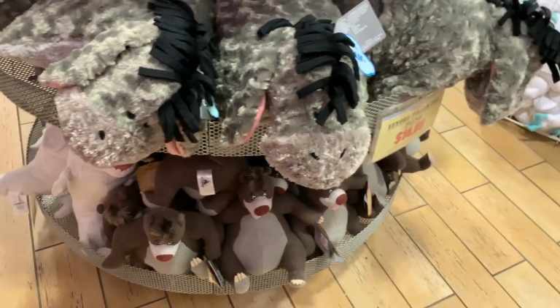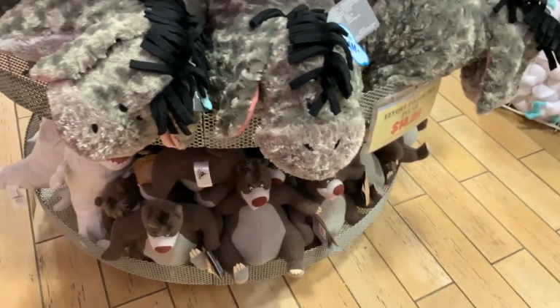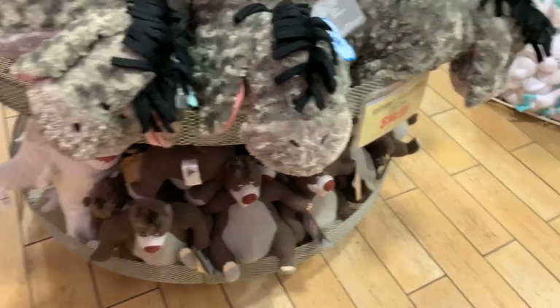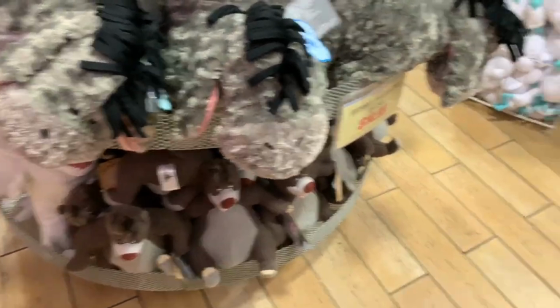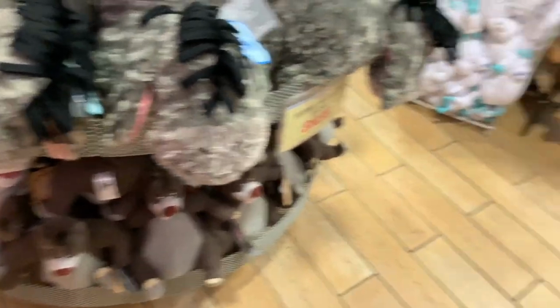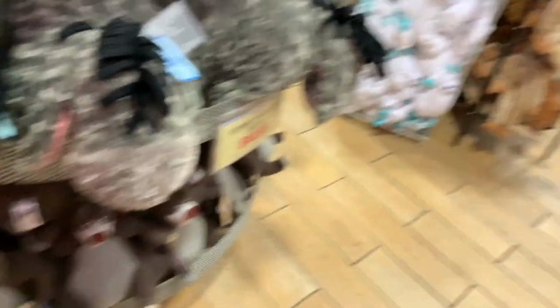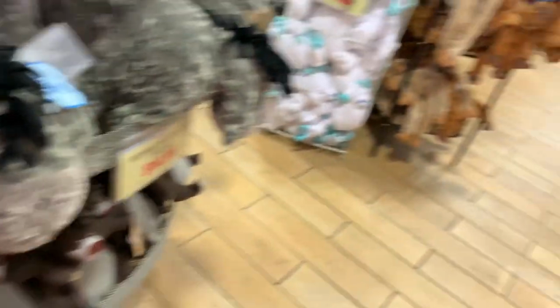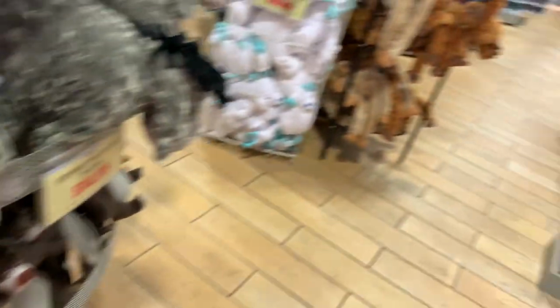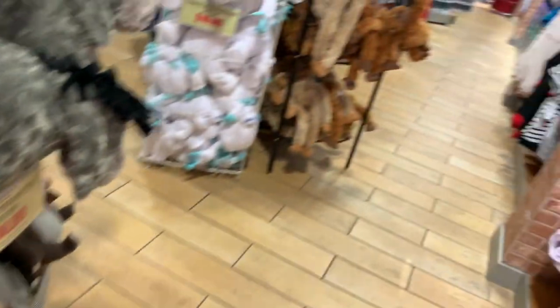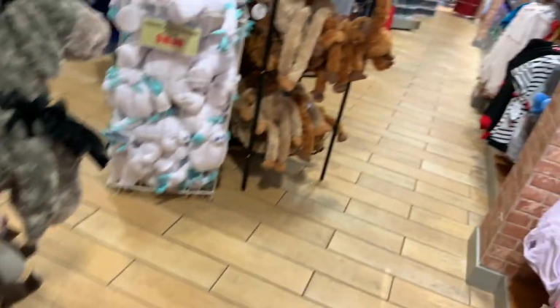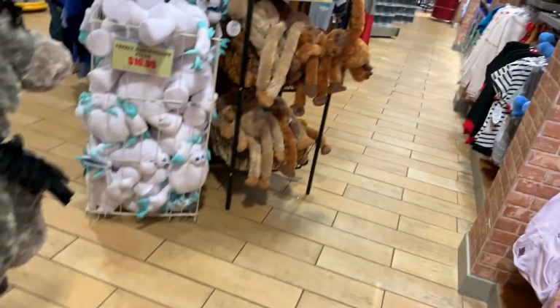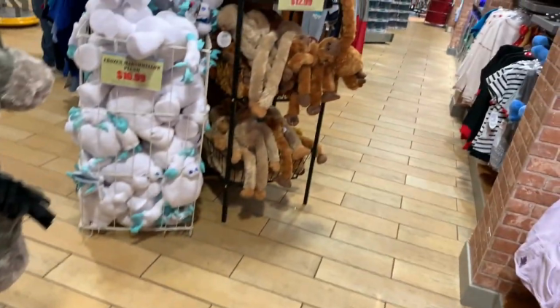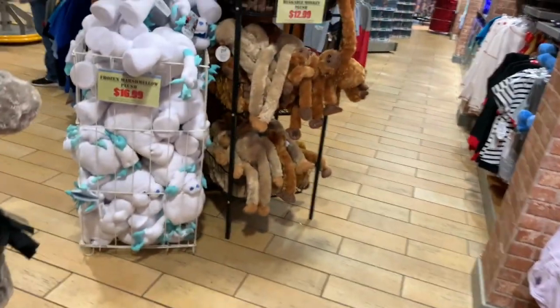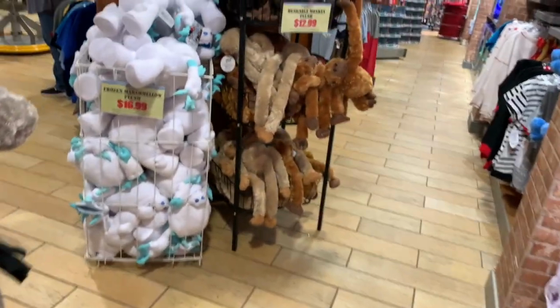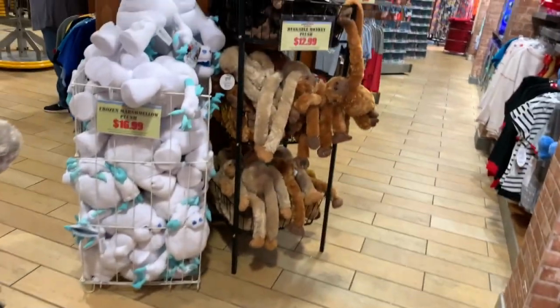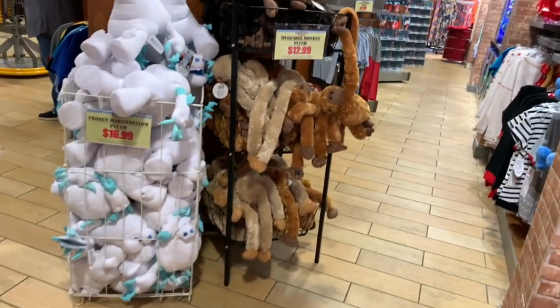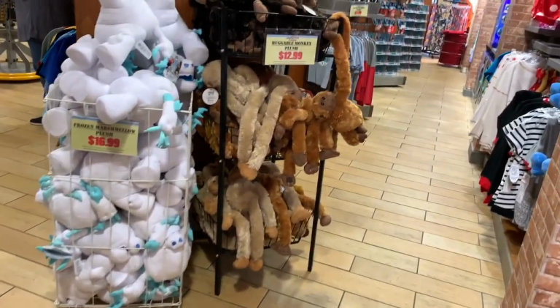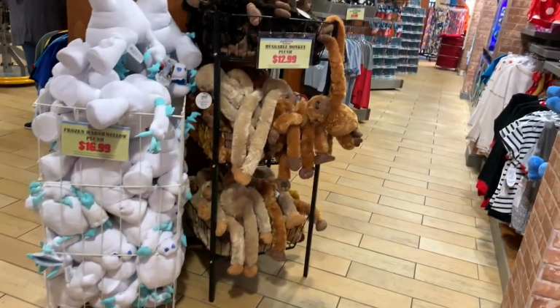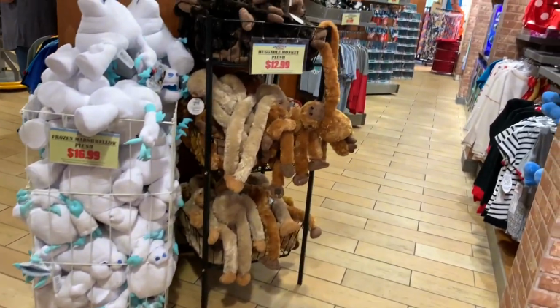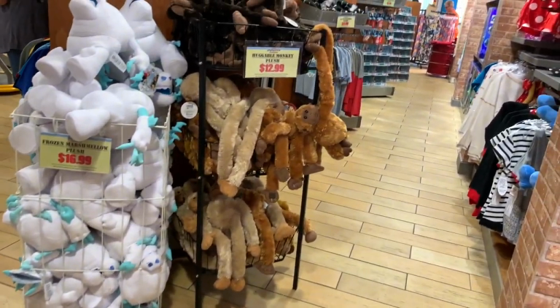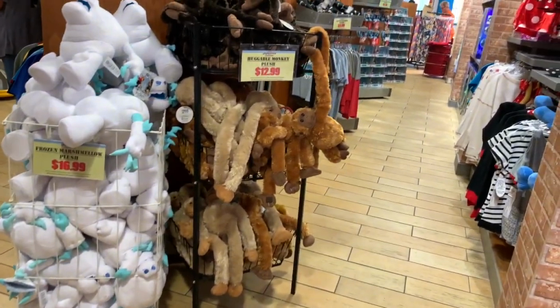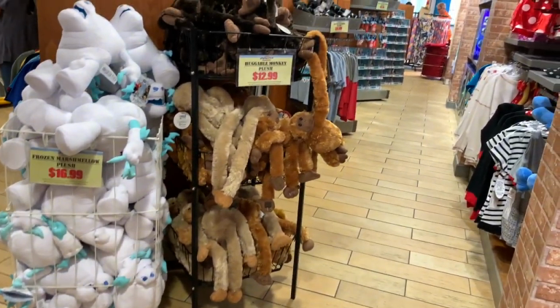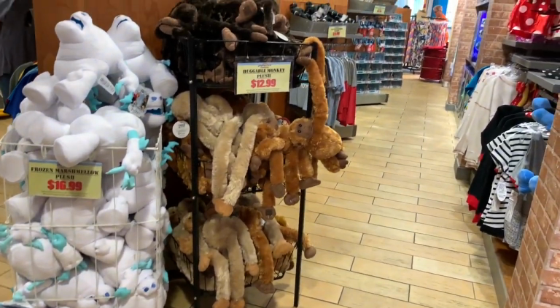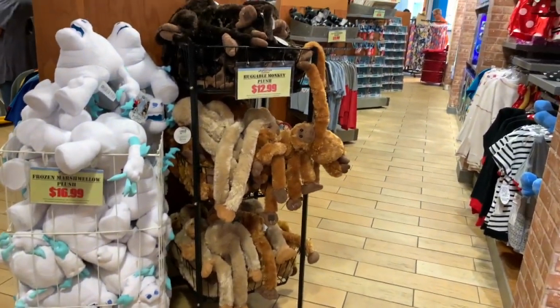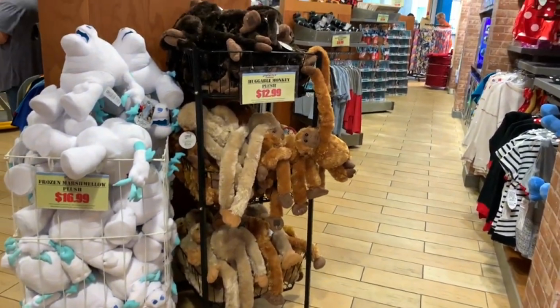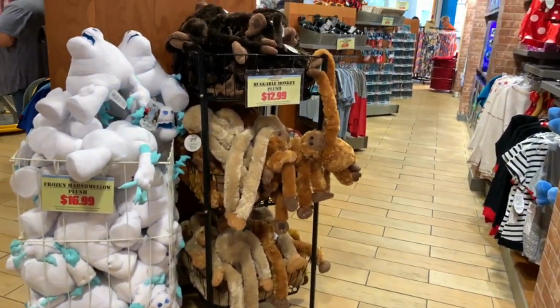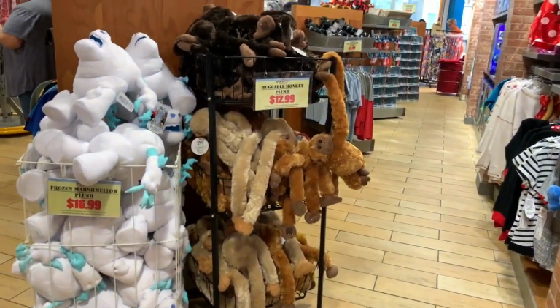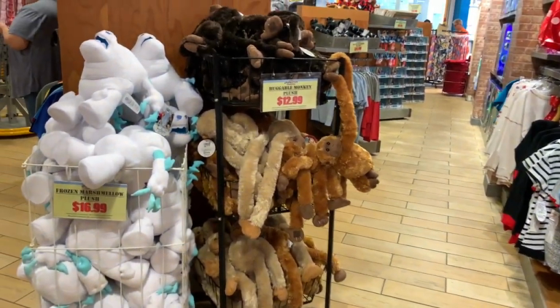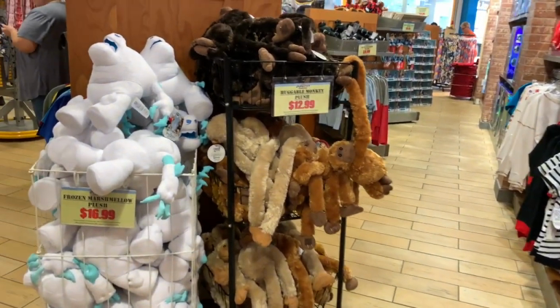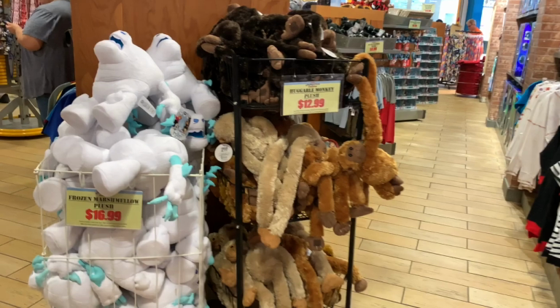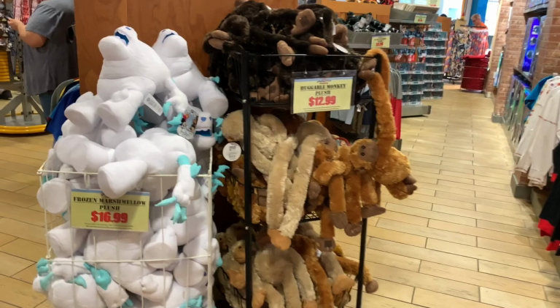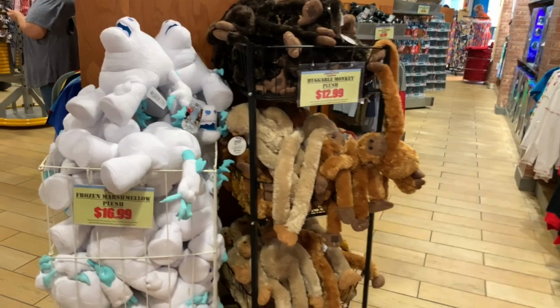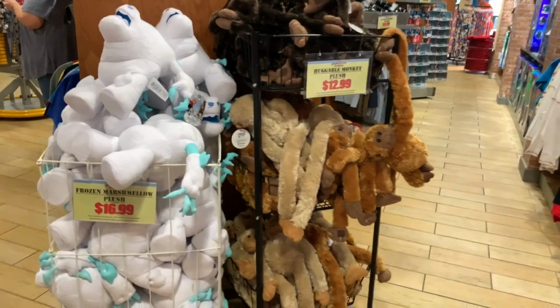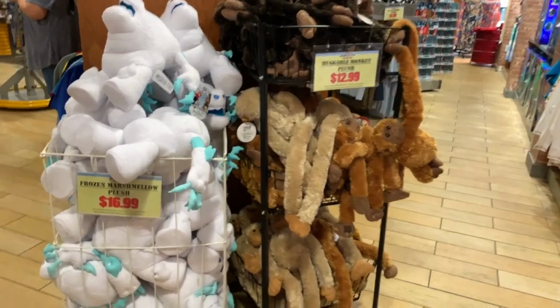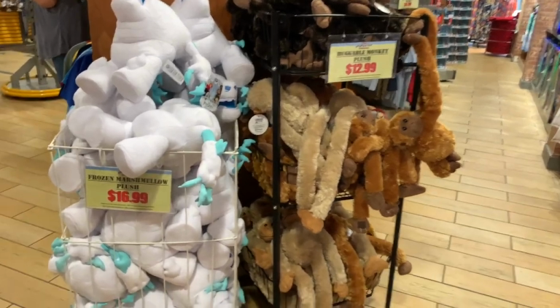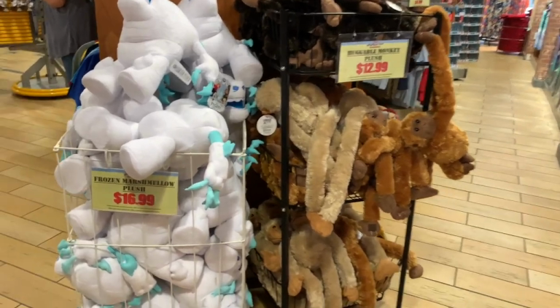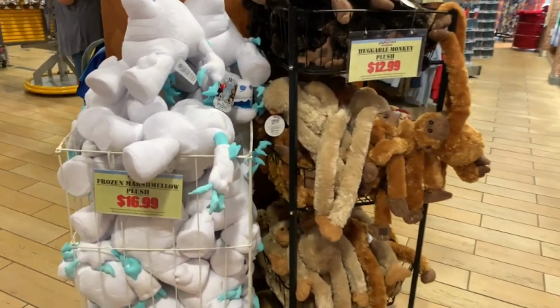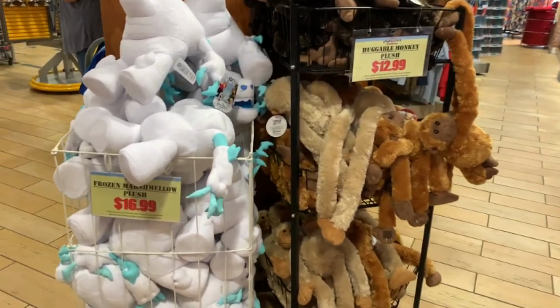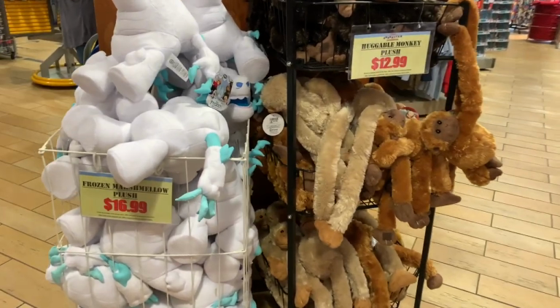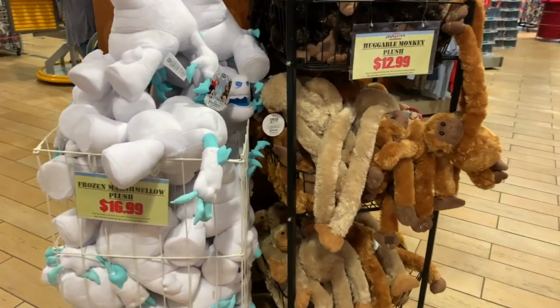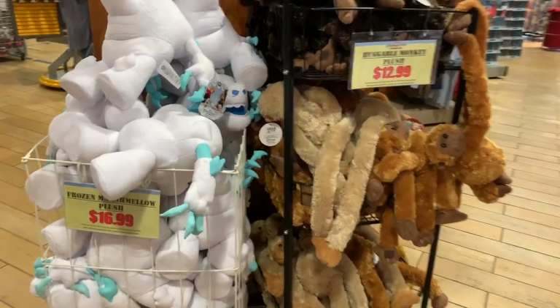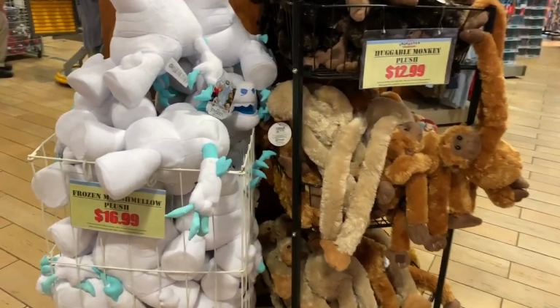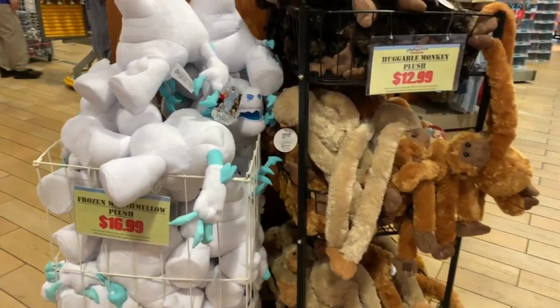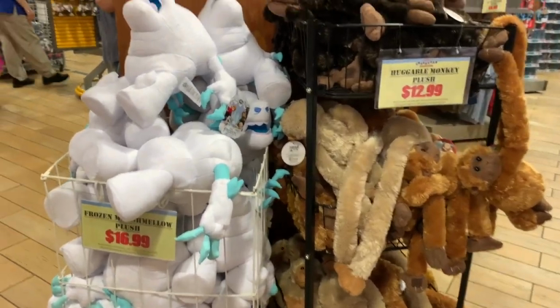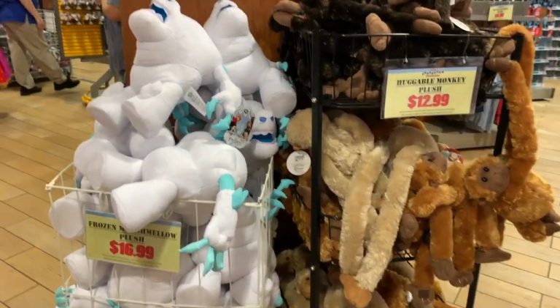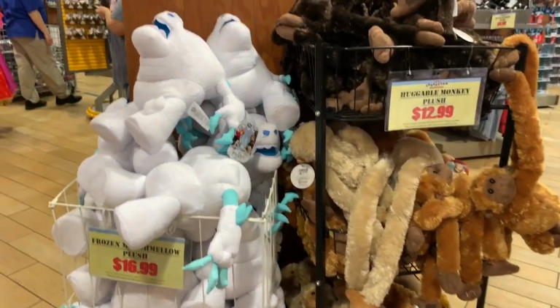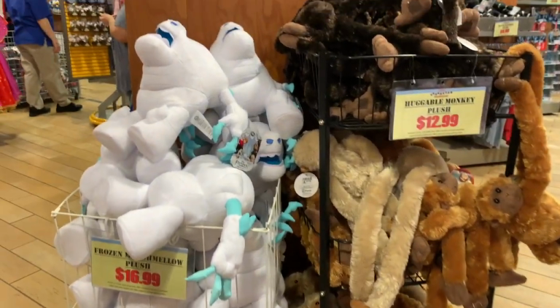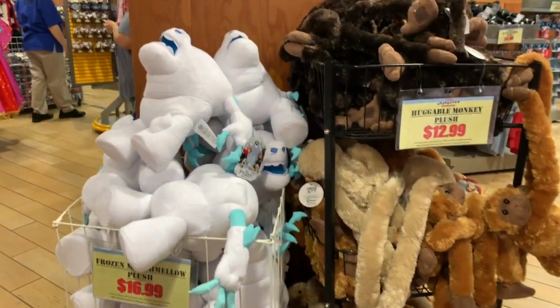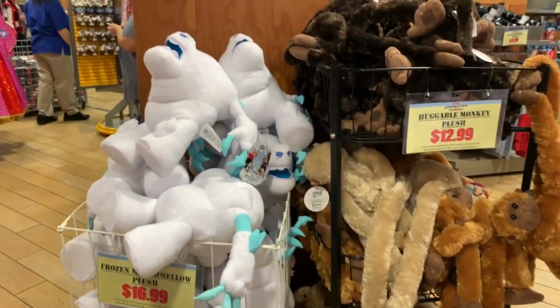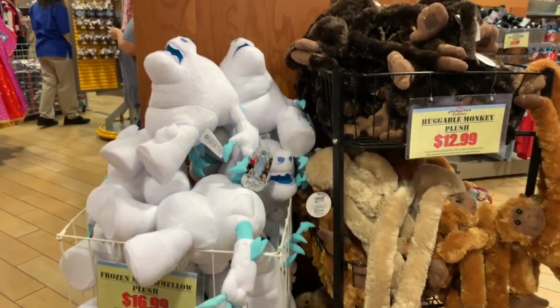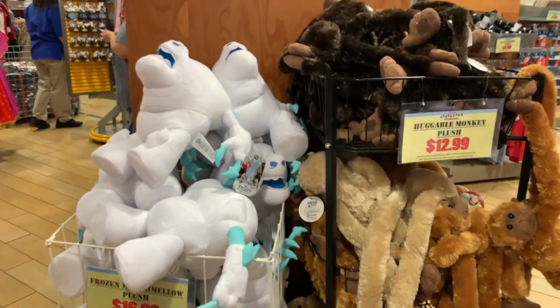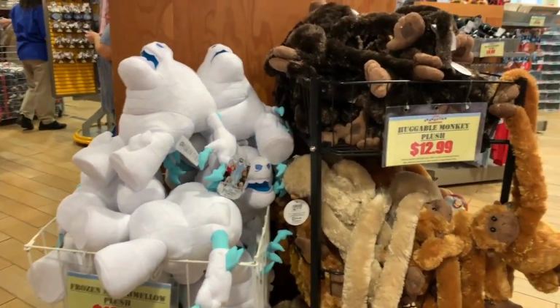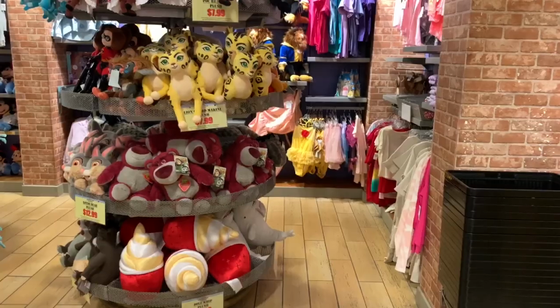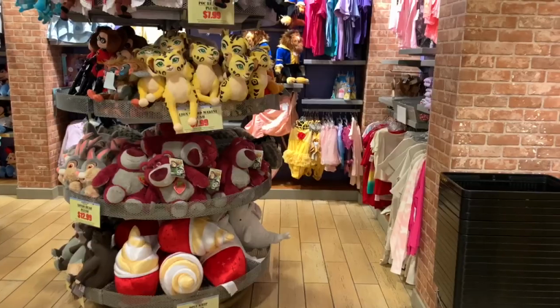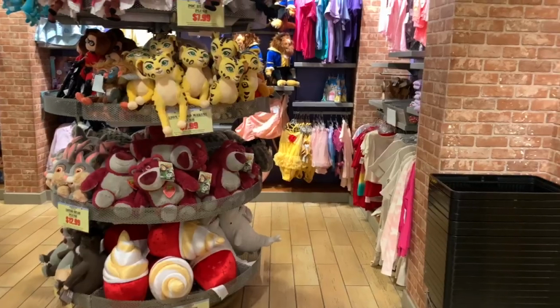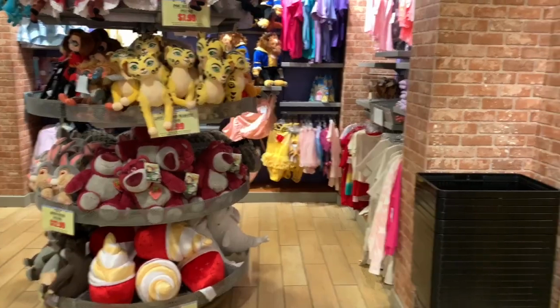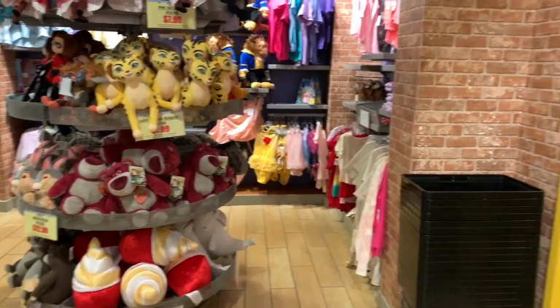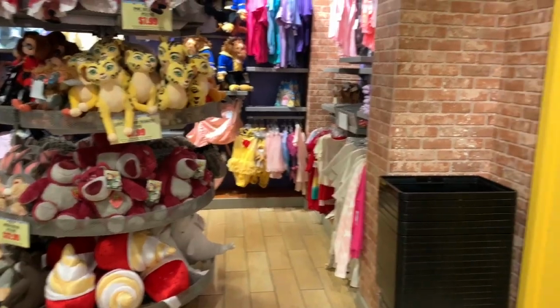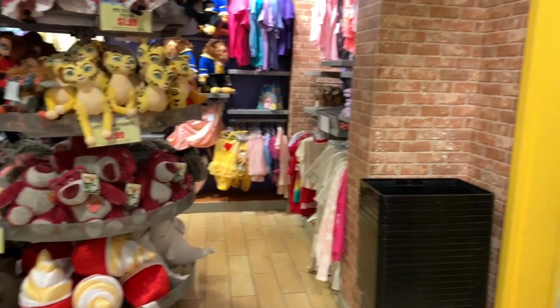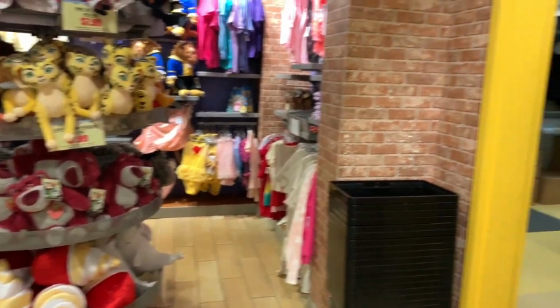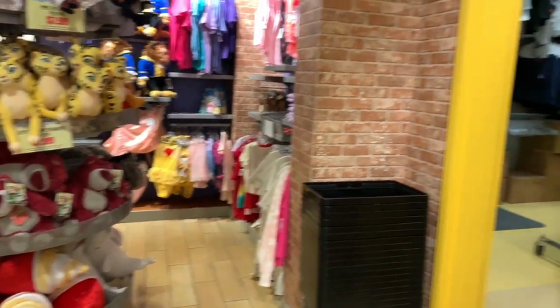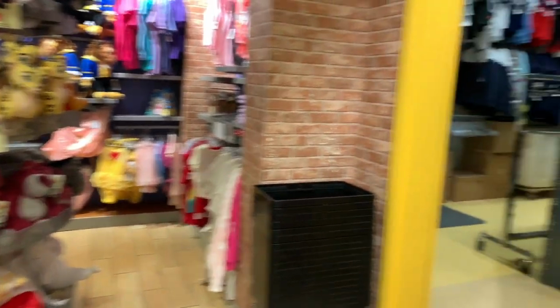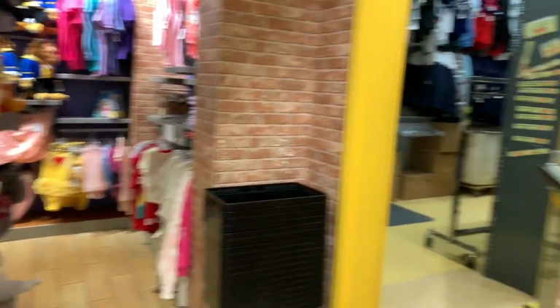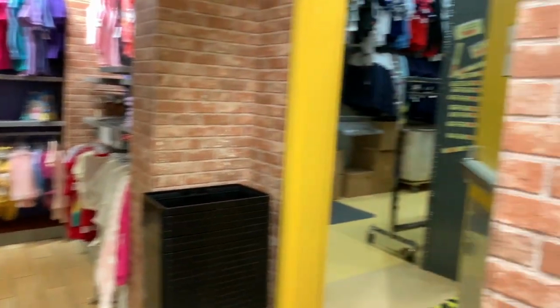These are pretty much the same plushes they had last time — nothing really new. They still have Marshmallow and the monkeys. Marshmallow is $16.99.